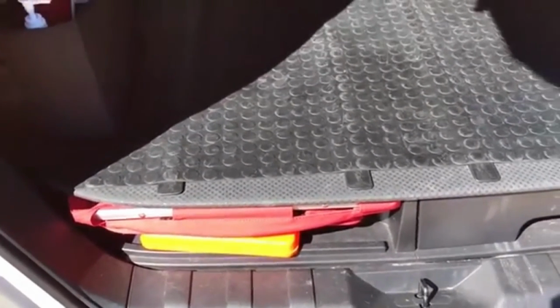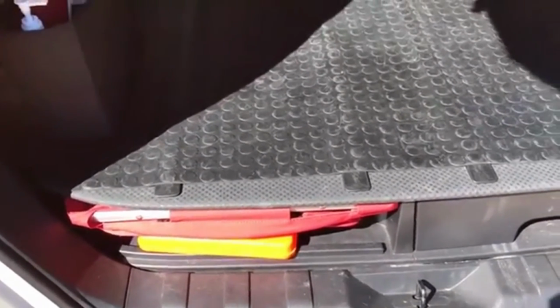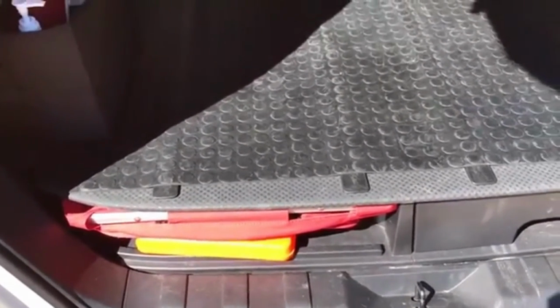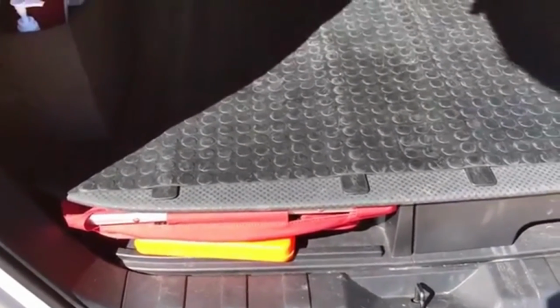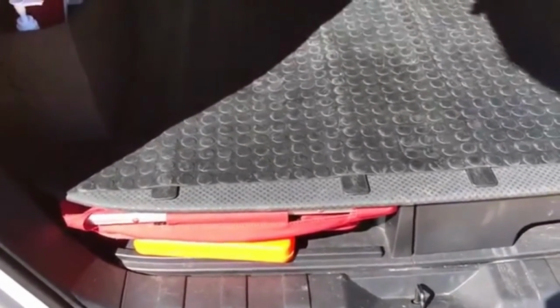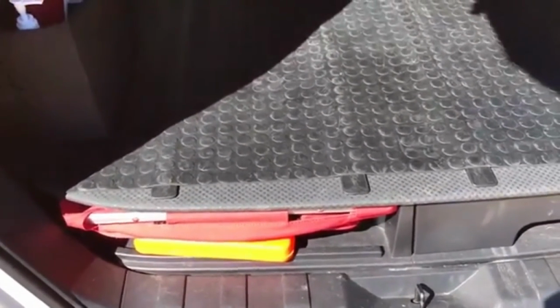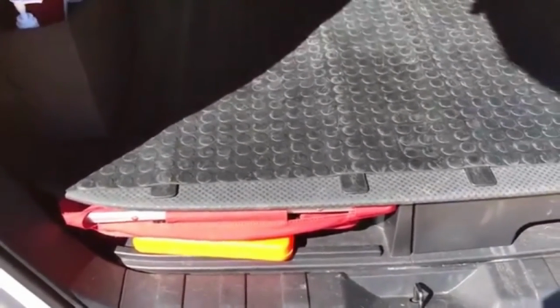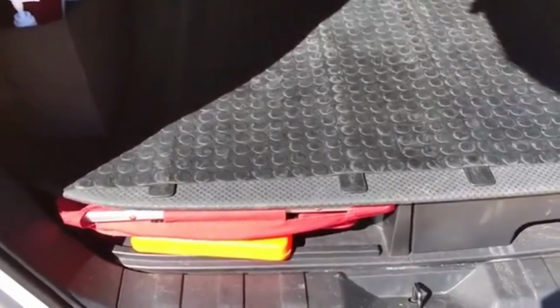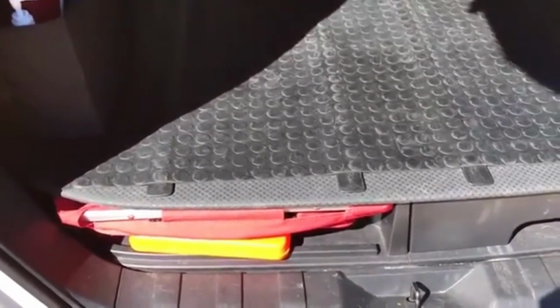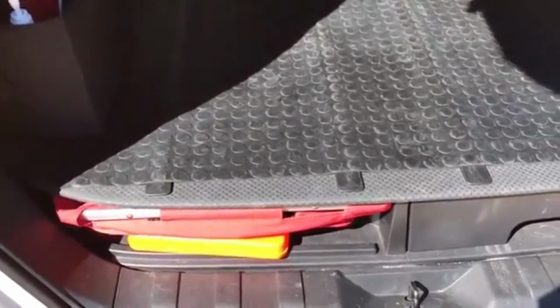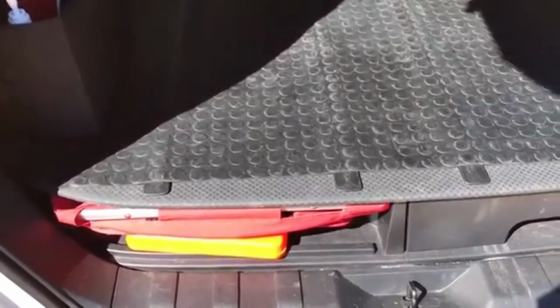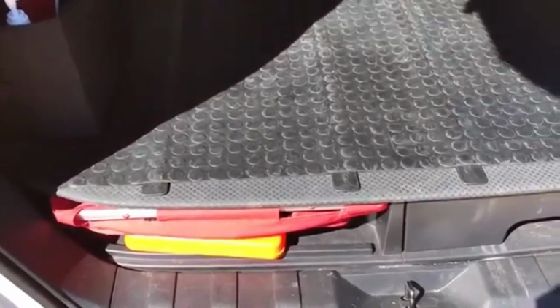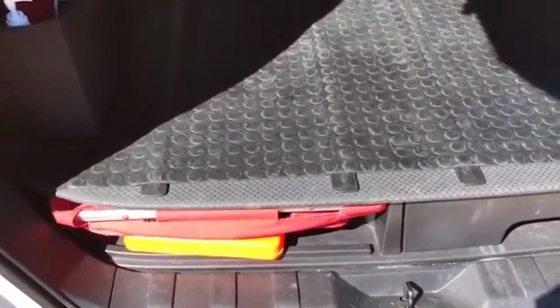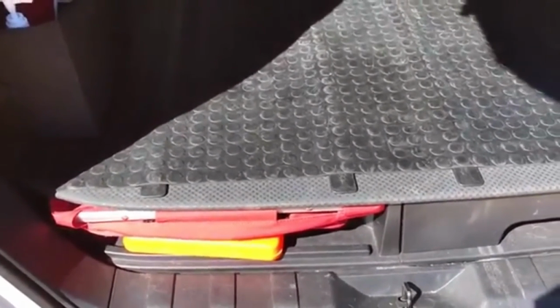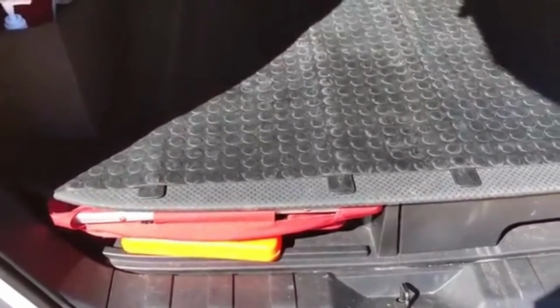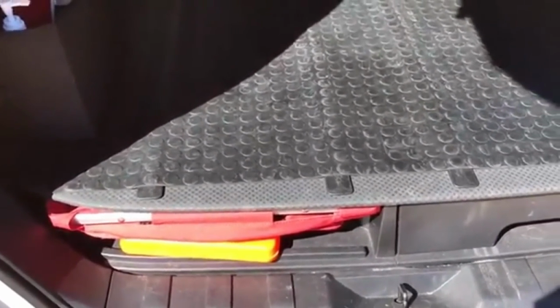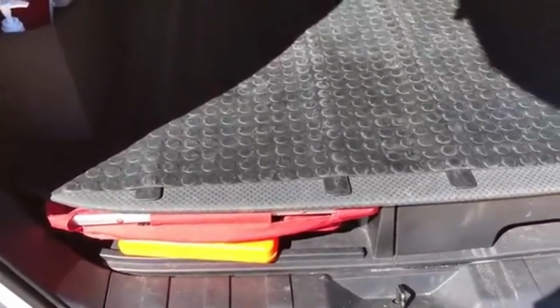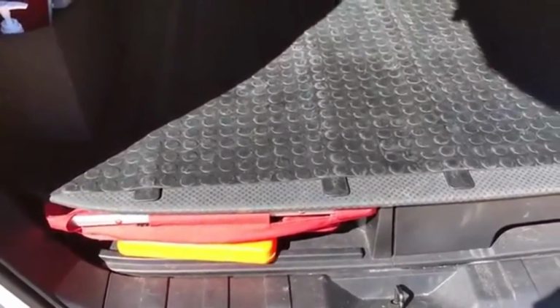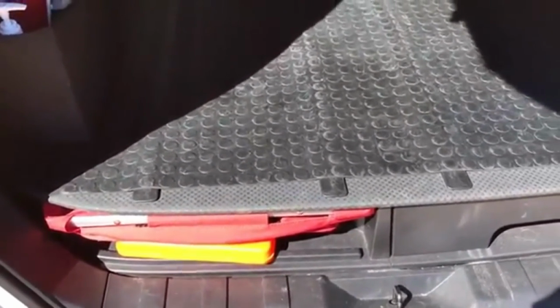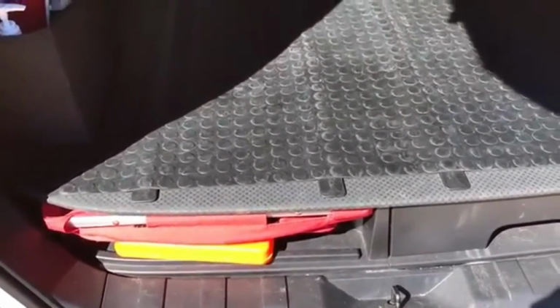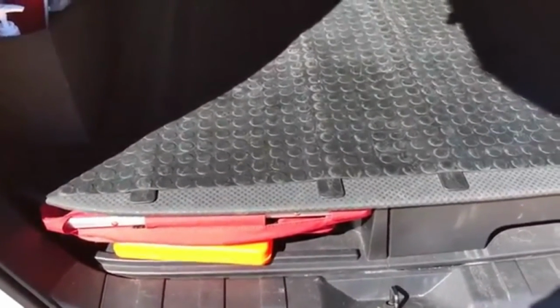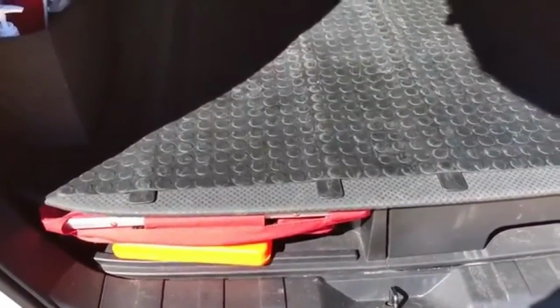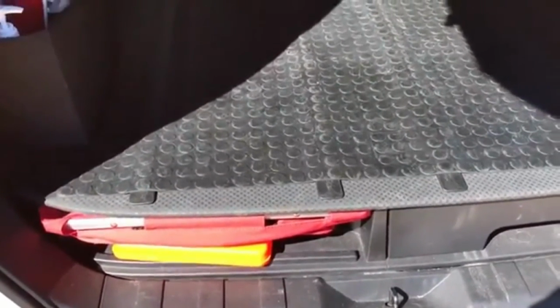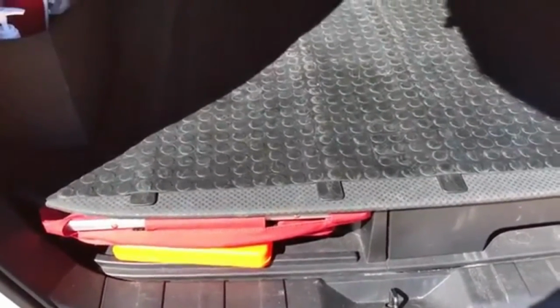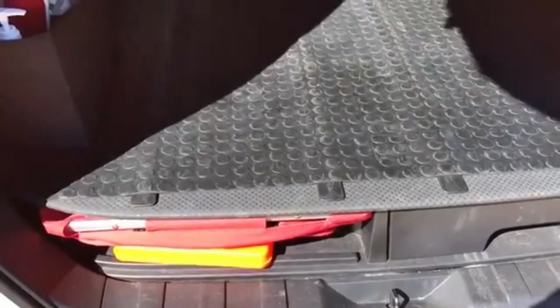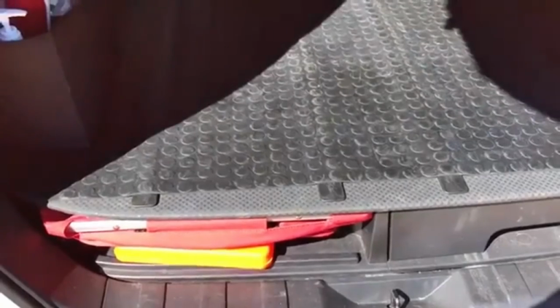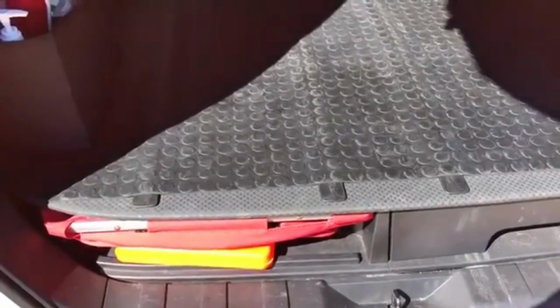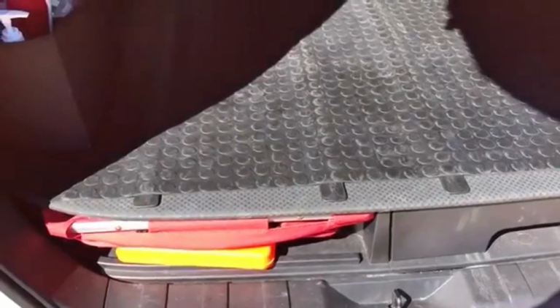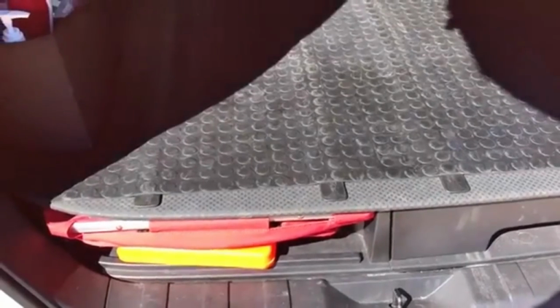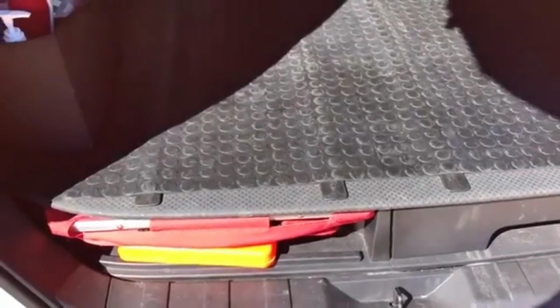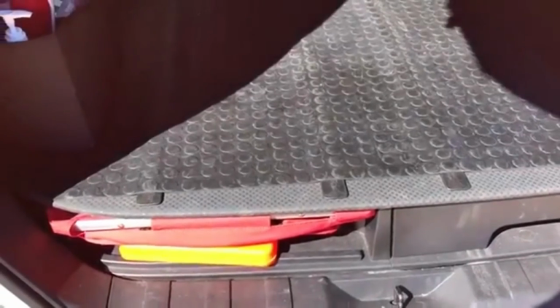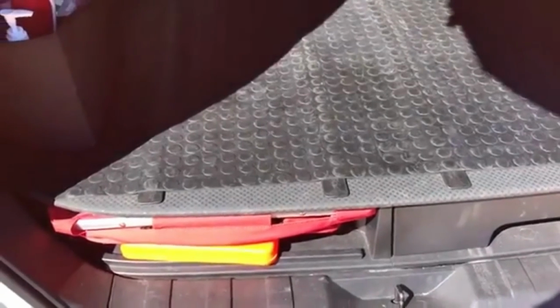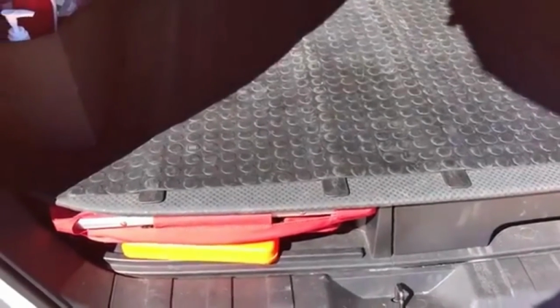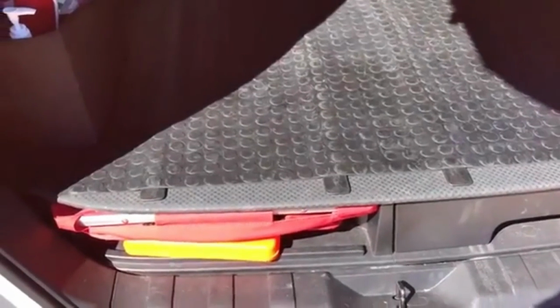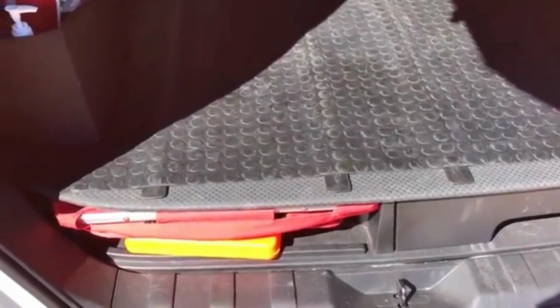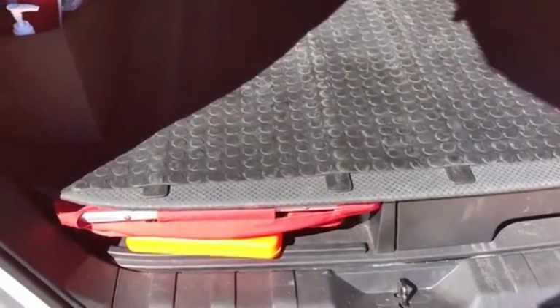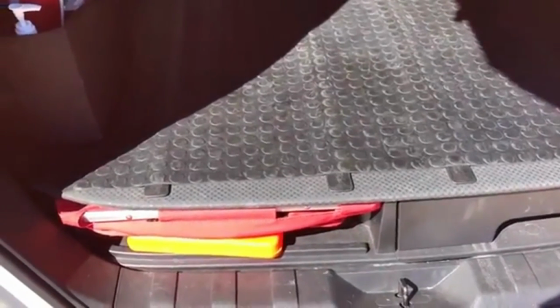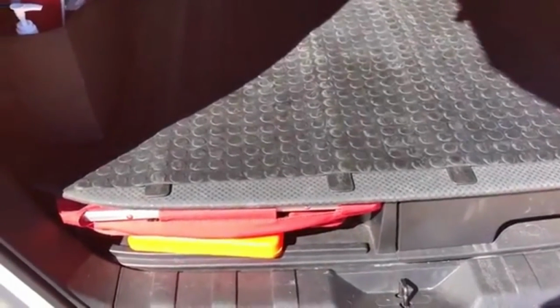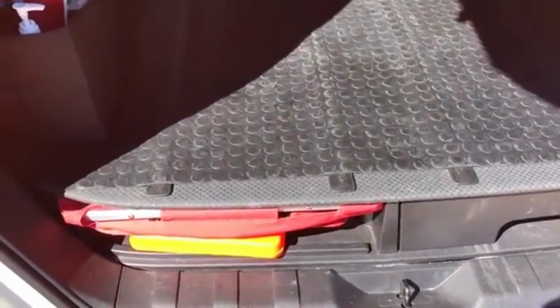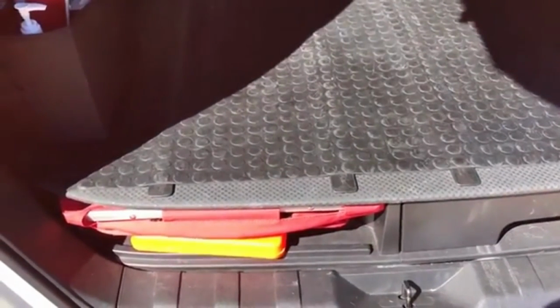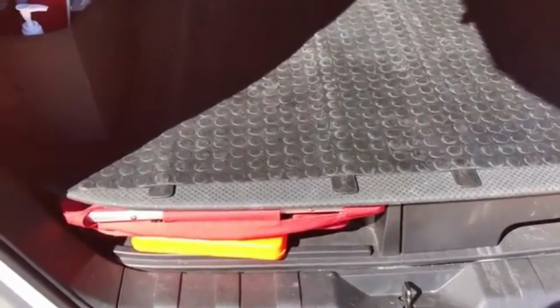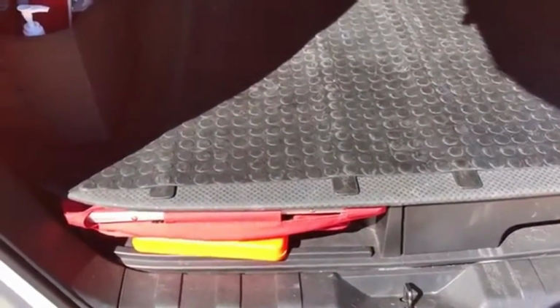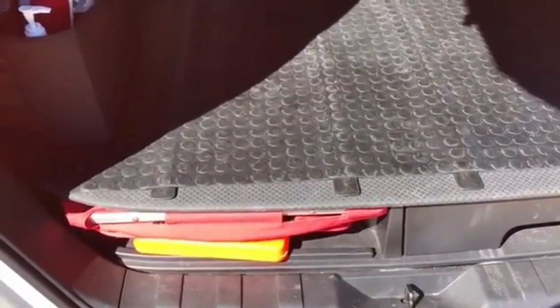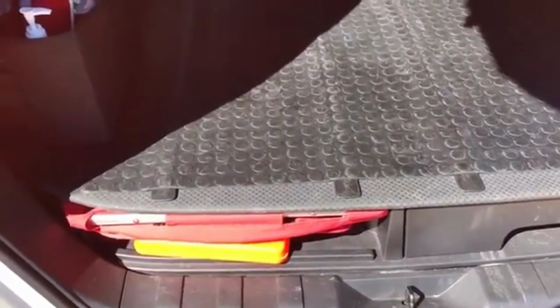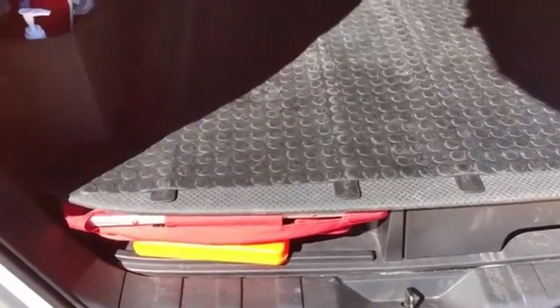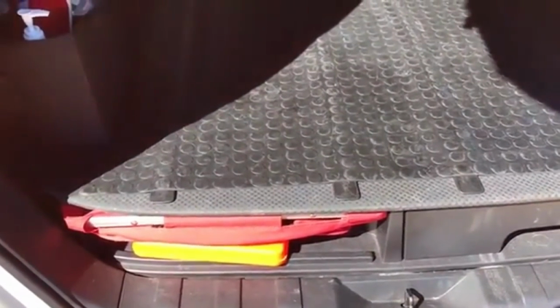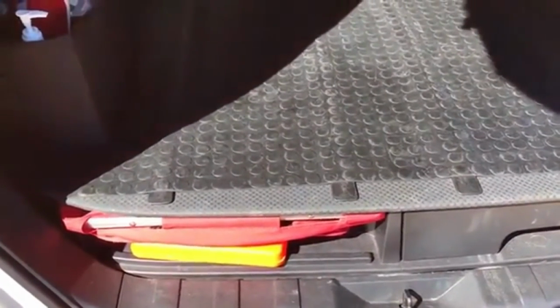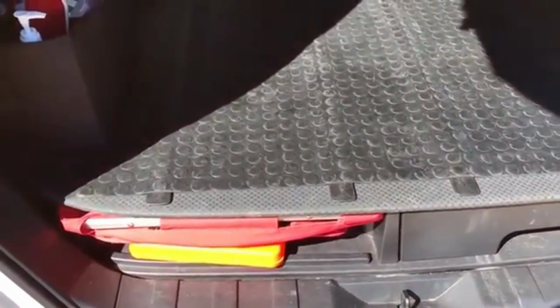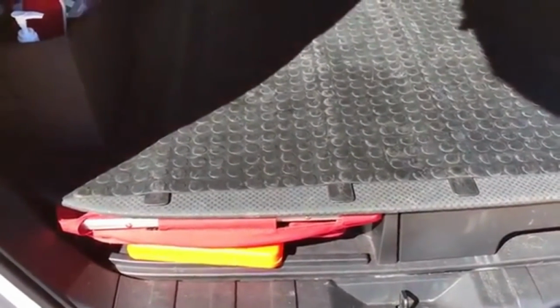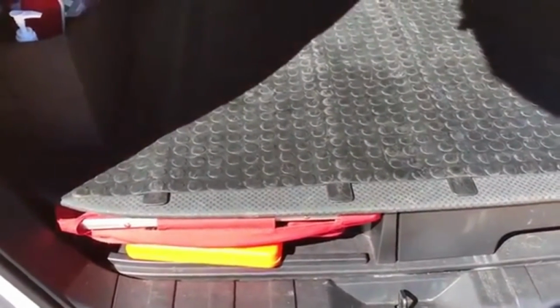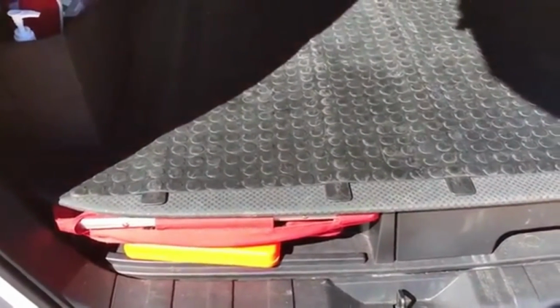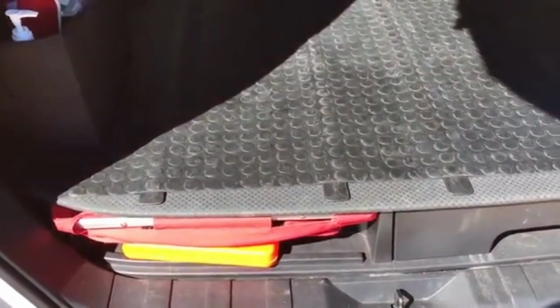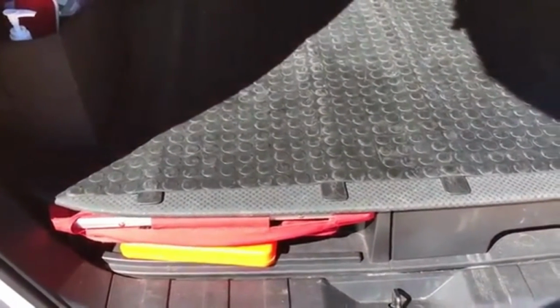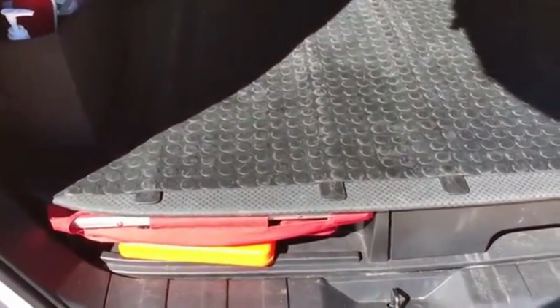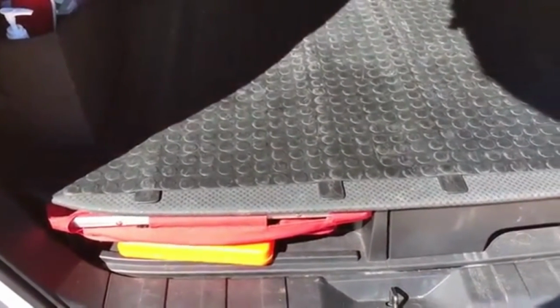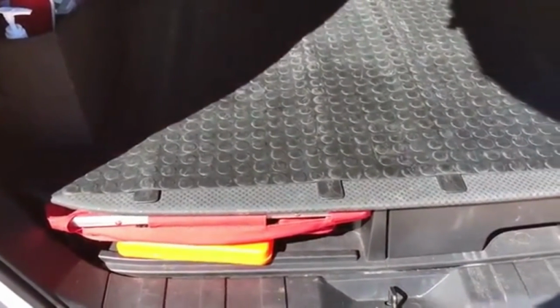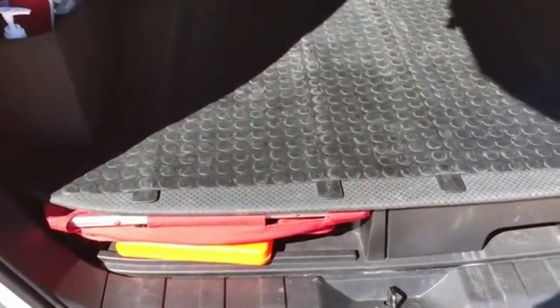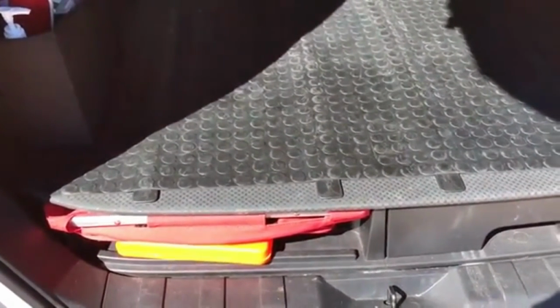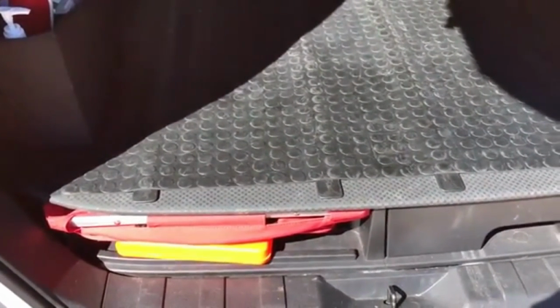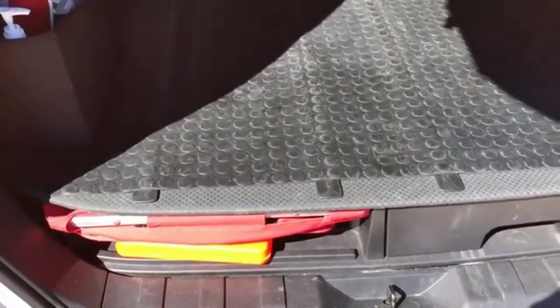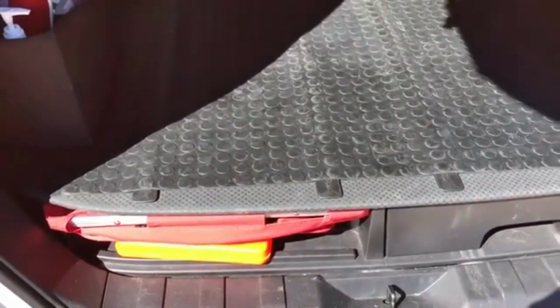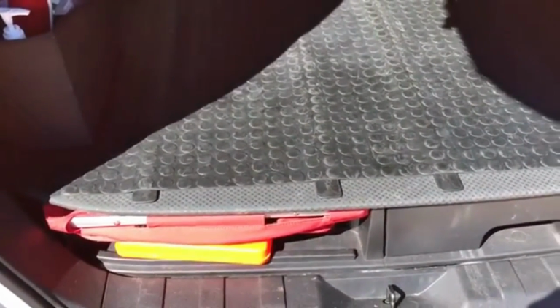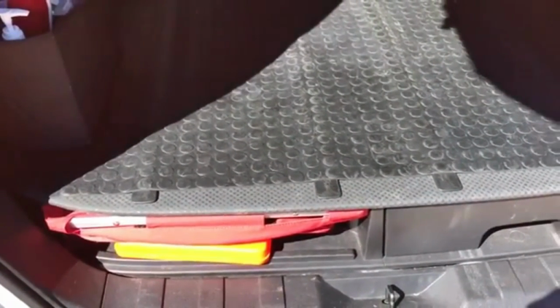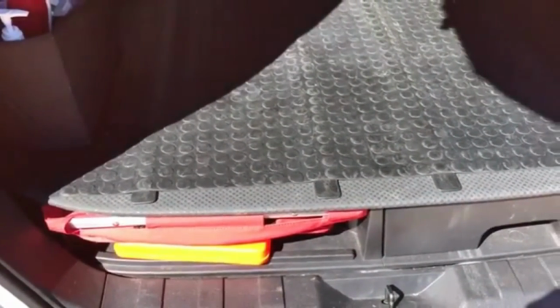So there you go, that's how I've organized my car. I've shown you mine — let's see yours. Thanks!